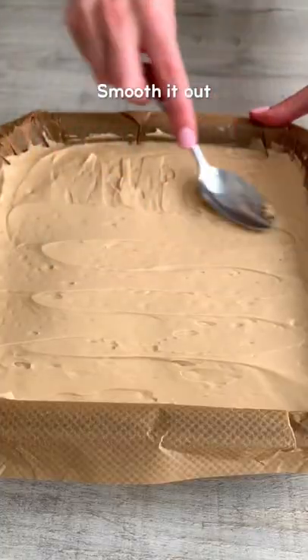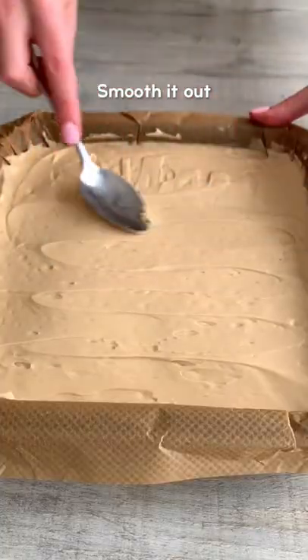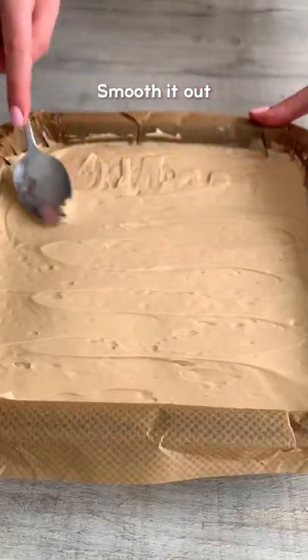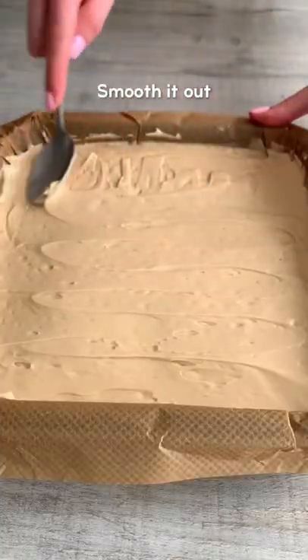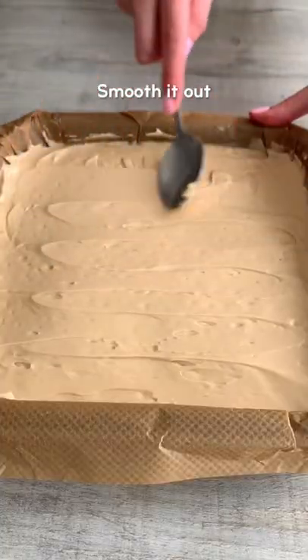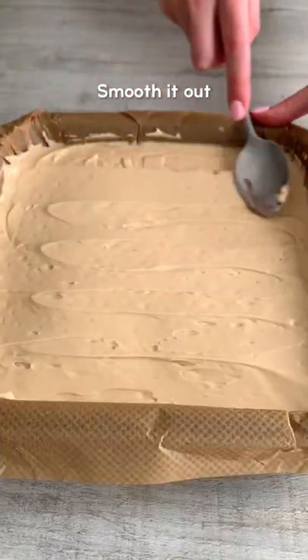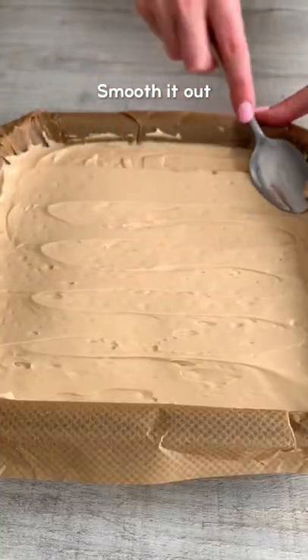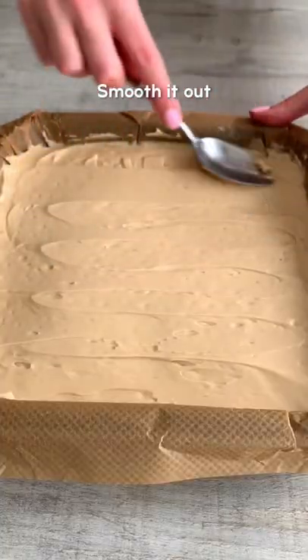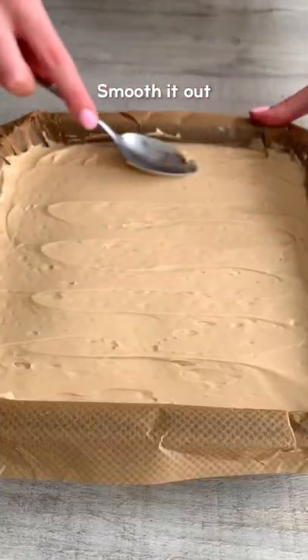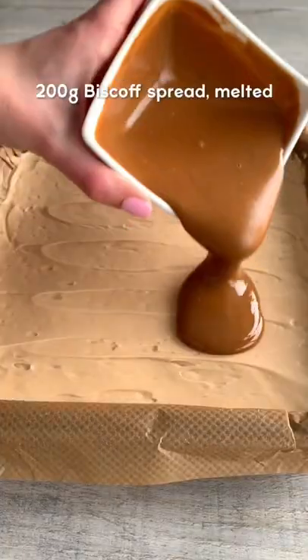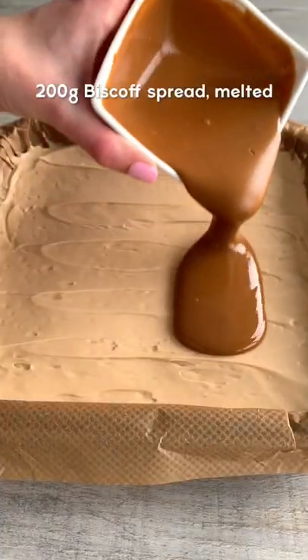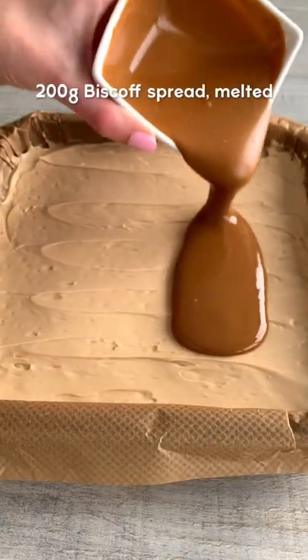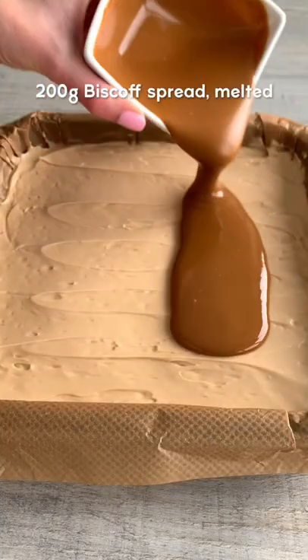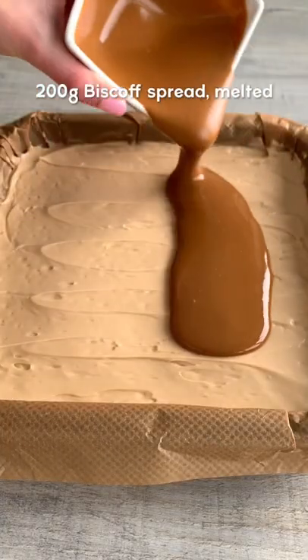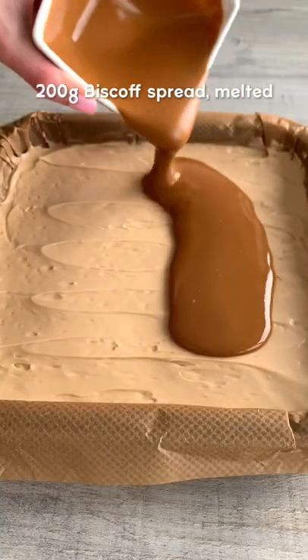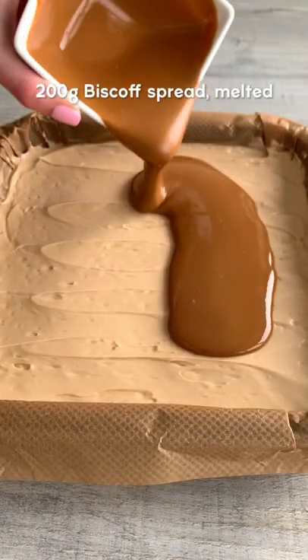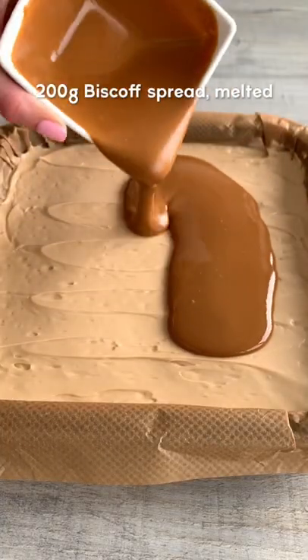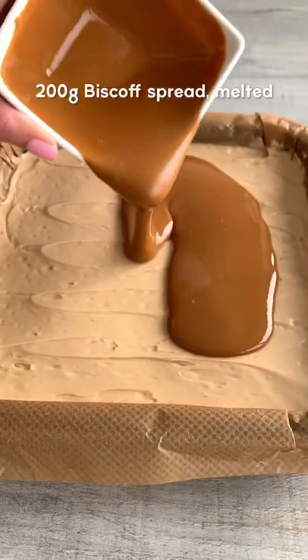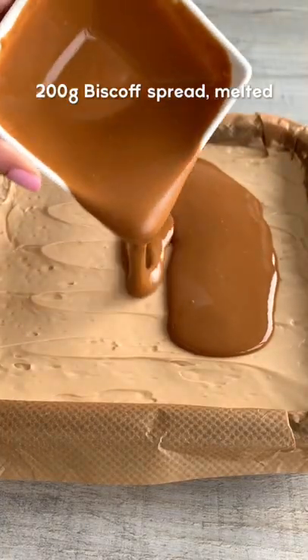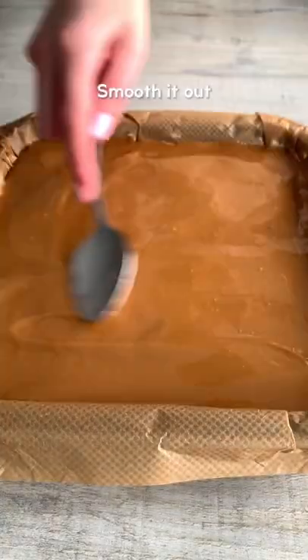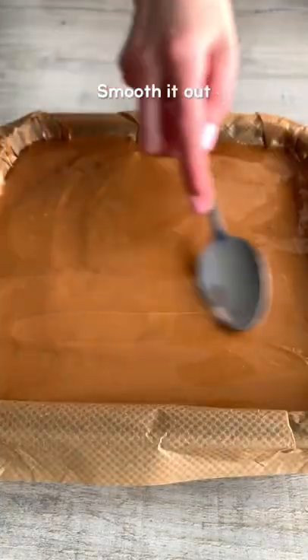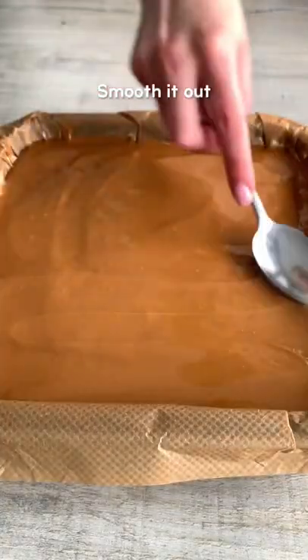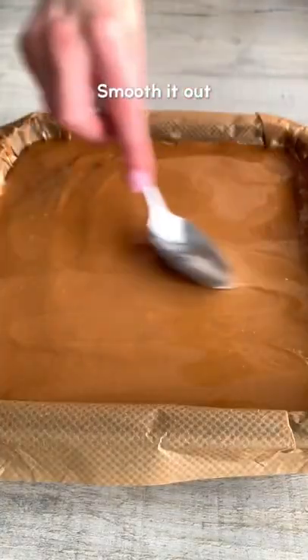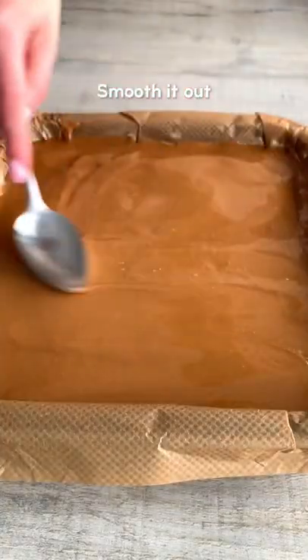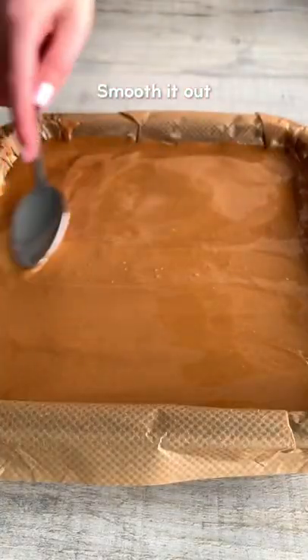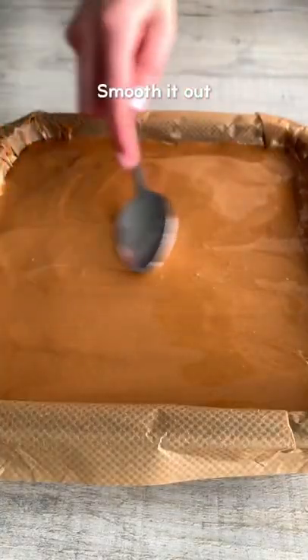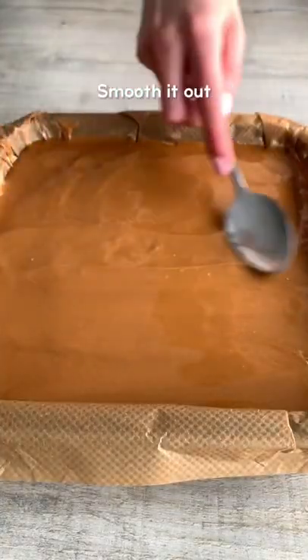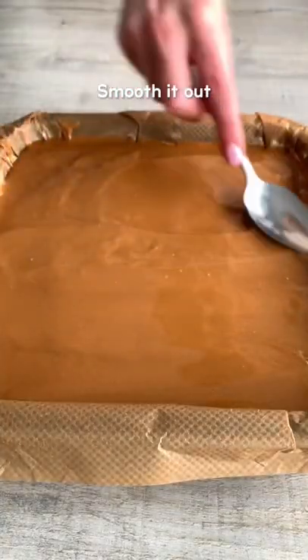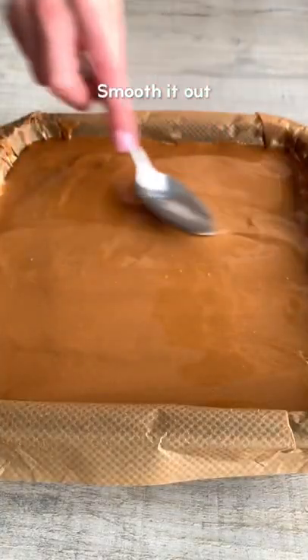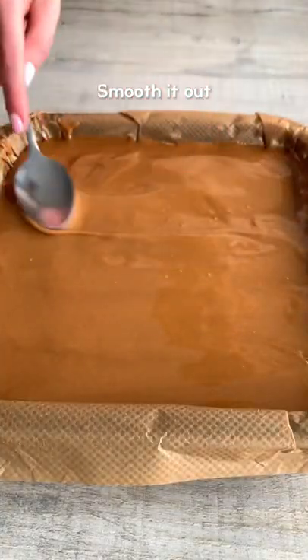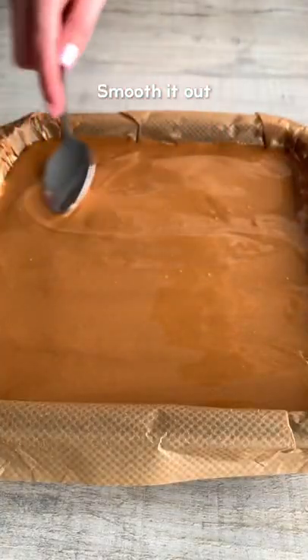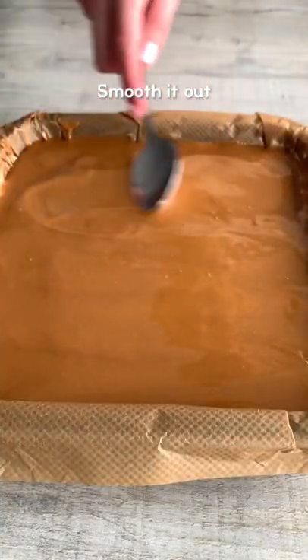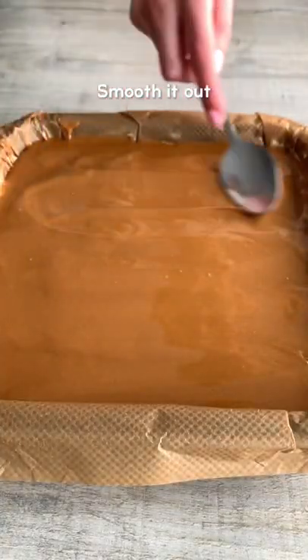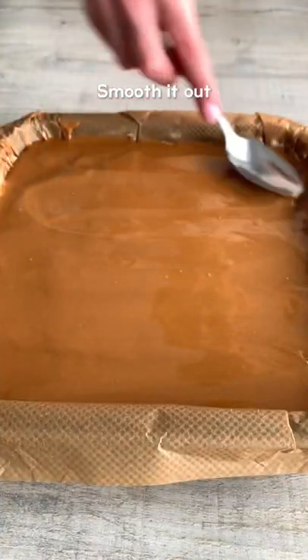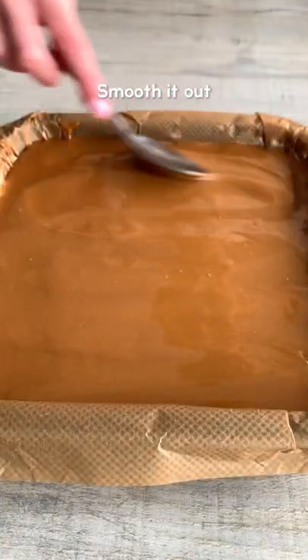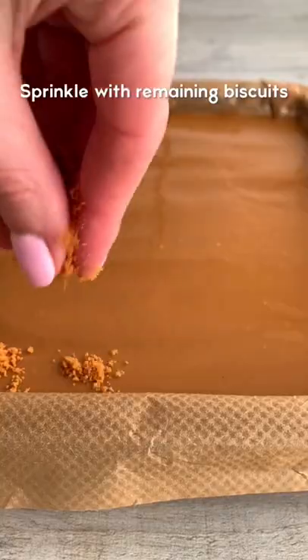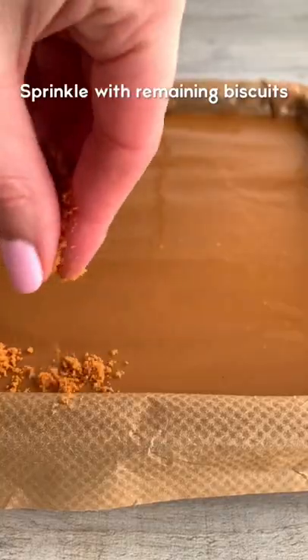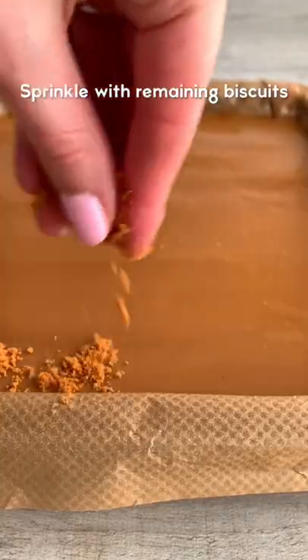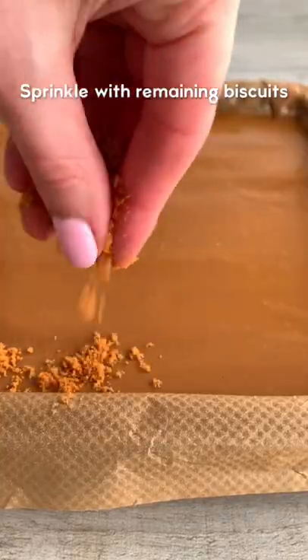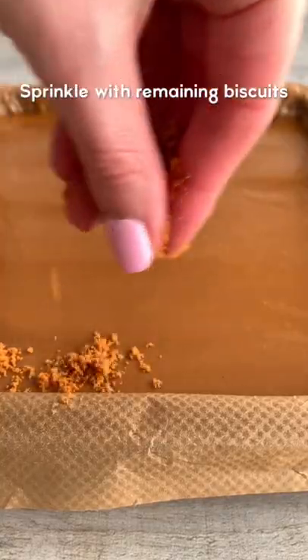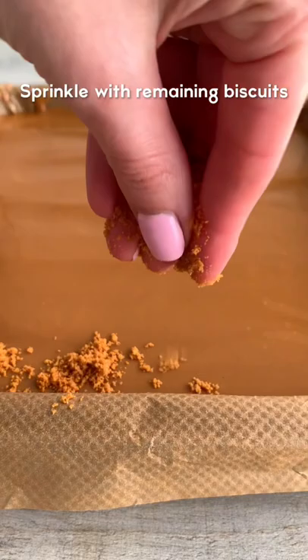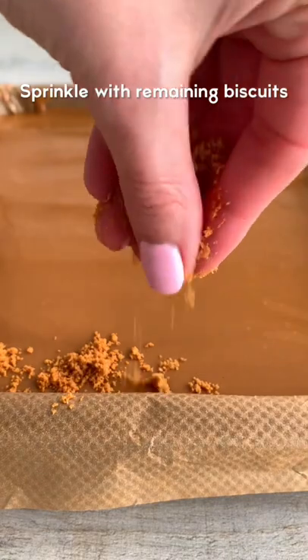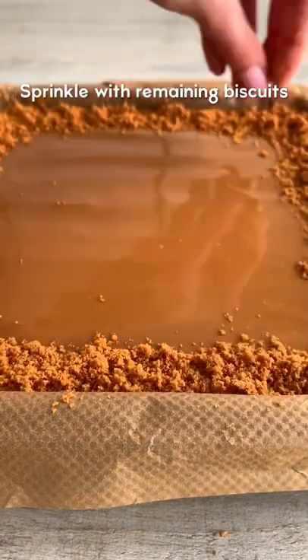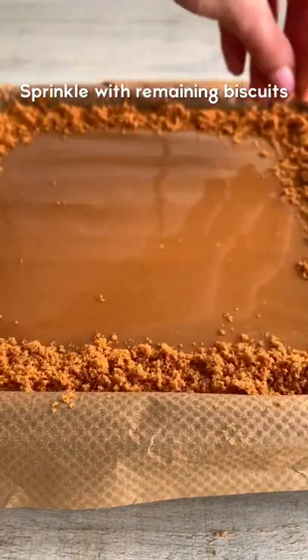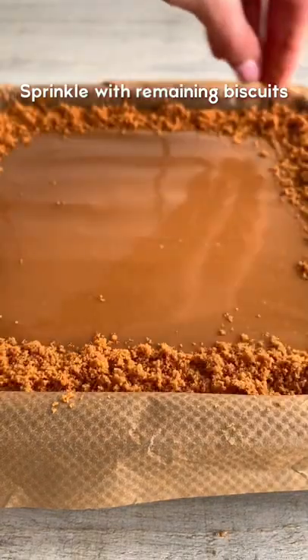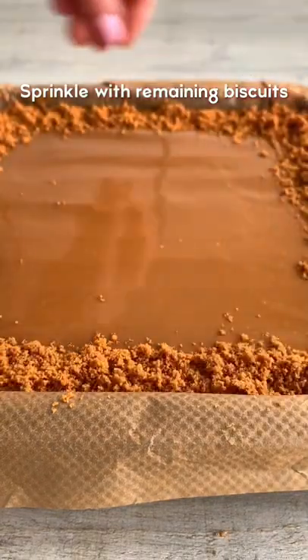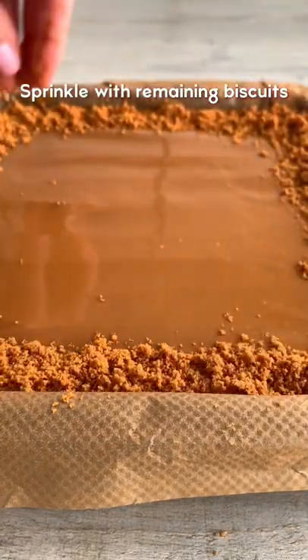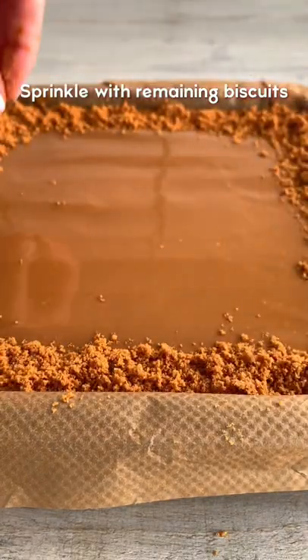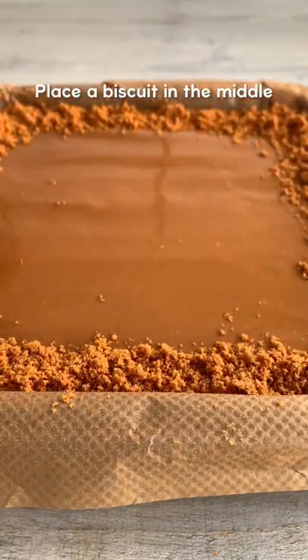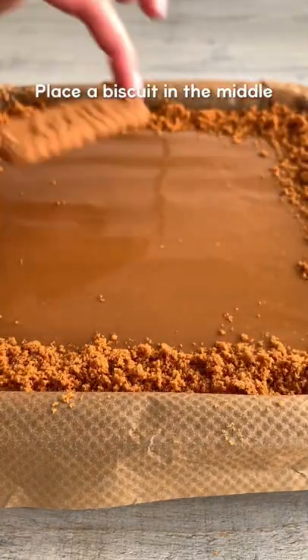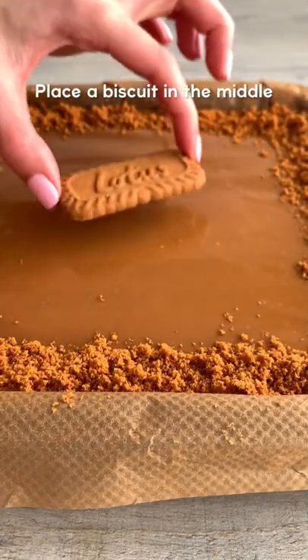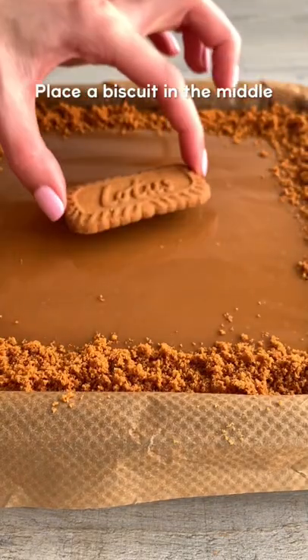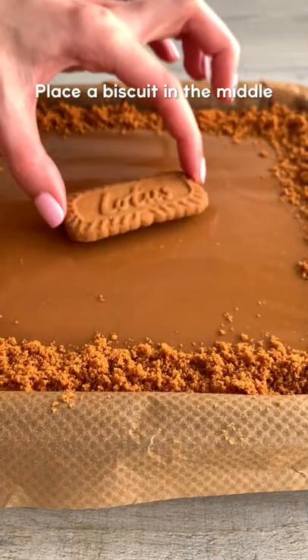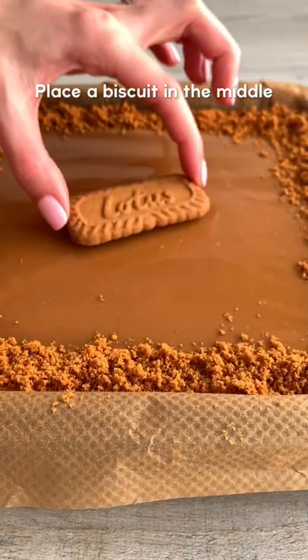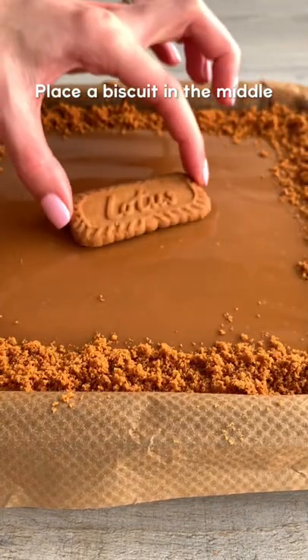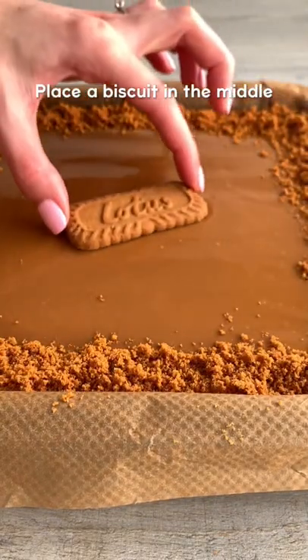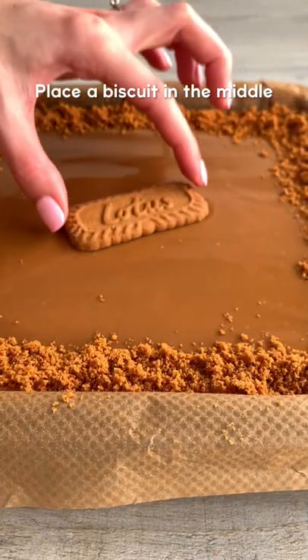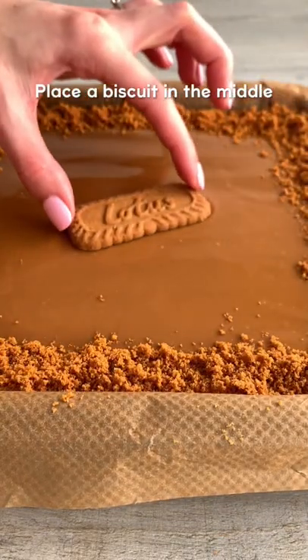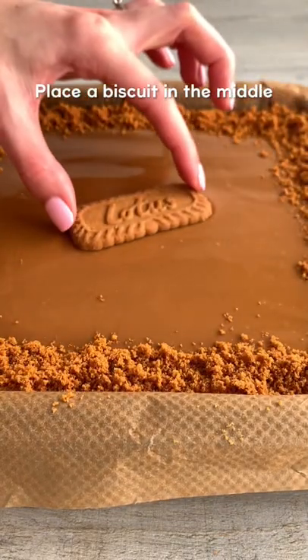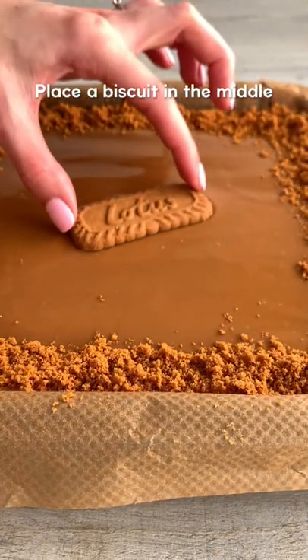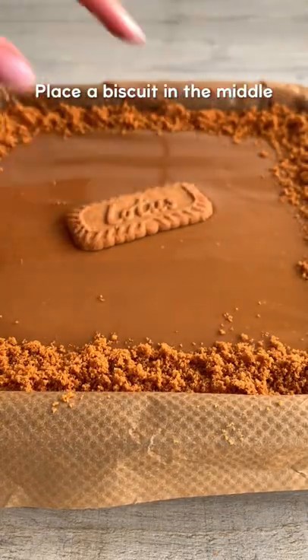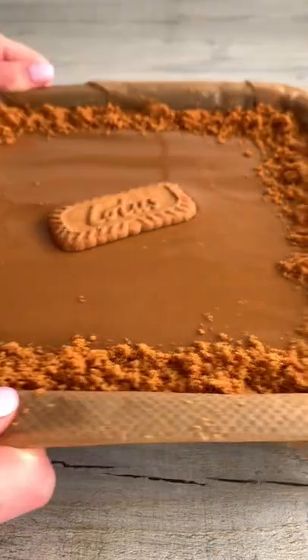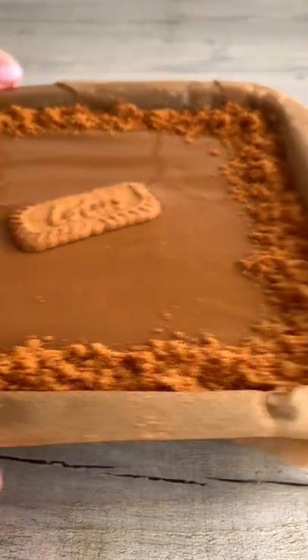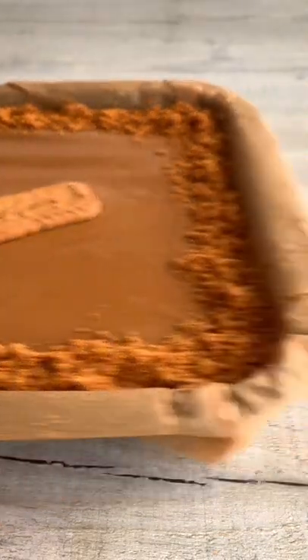Pour over melted Biscoff spread and smooth this out. Then sprinkle the remaining Biscoff crumbs around the edge. Place a biscuit in the middle and refrigerate until set.